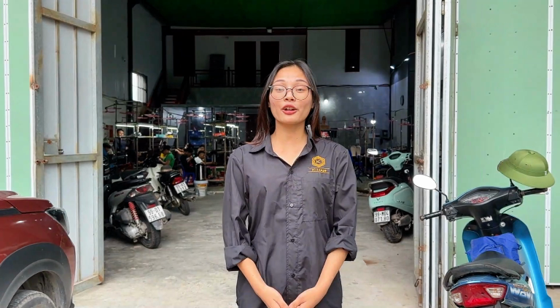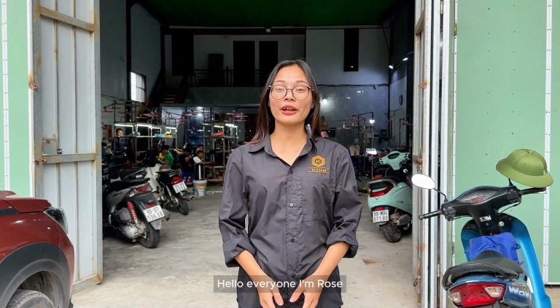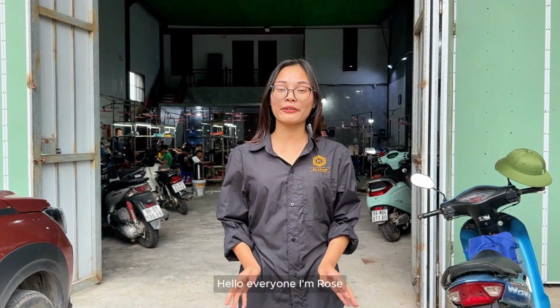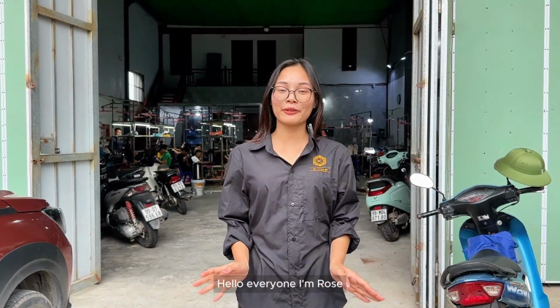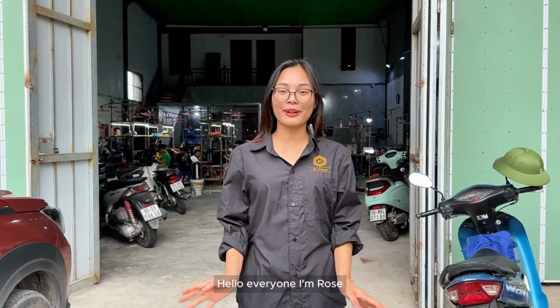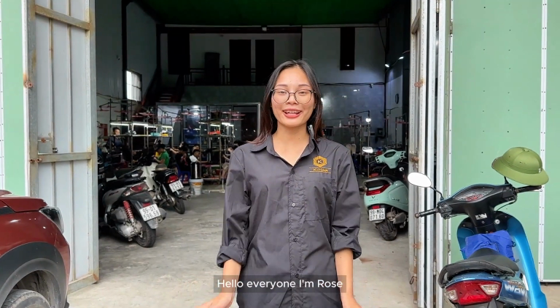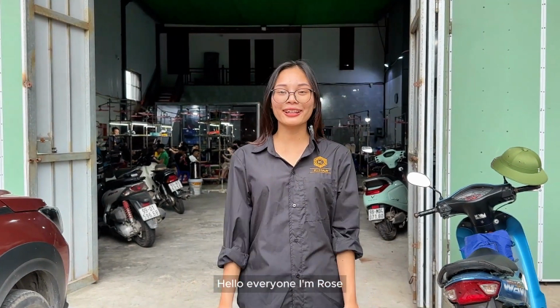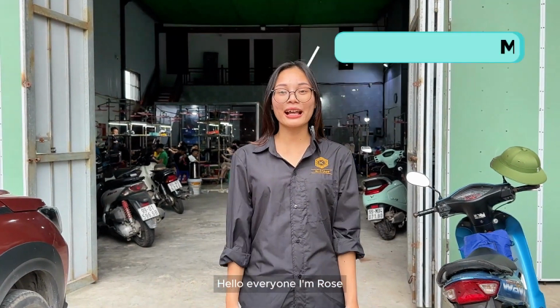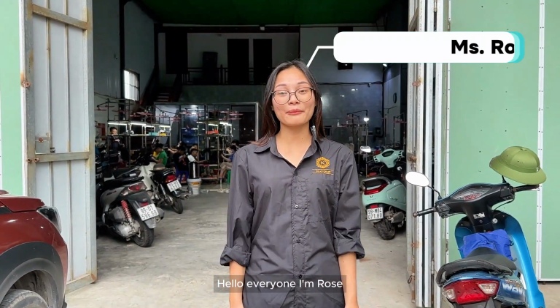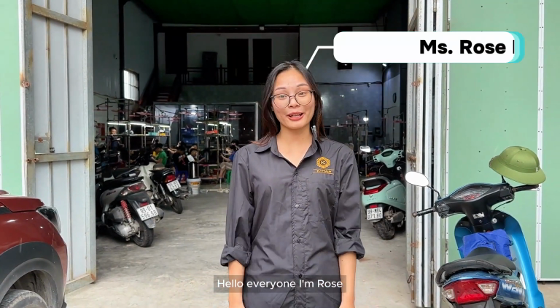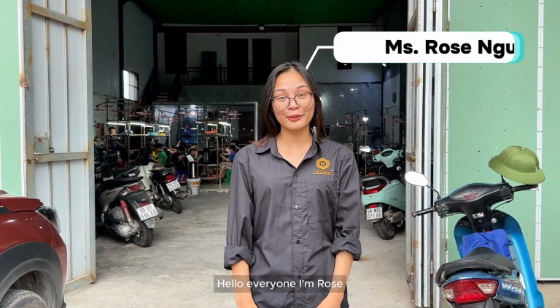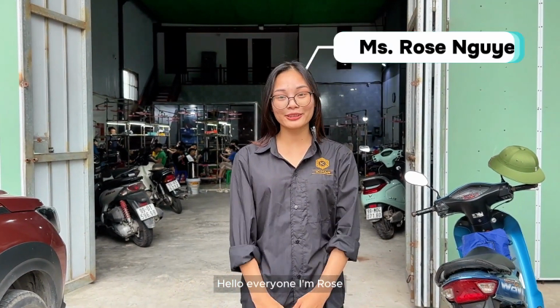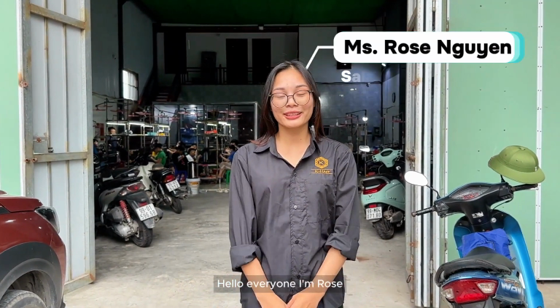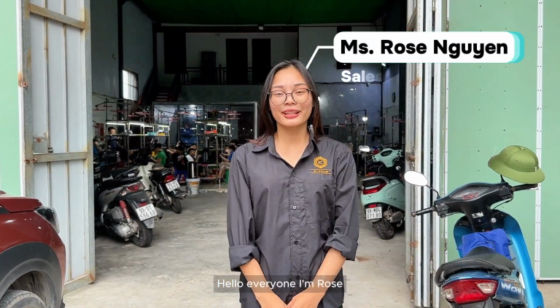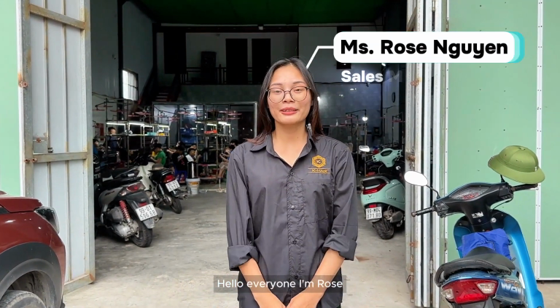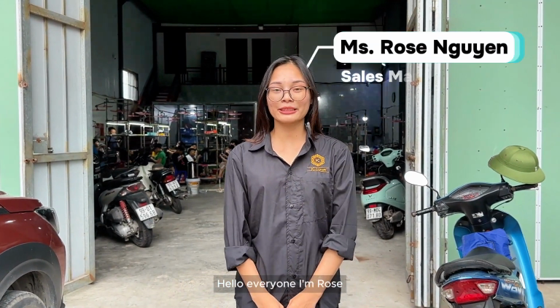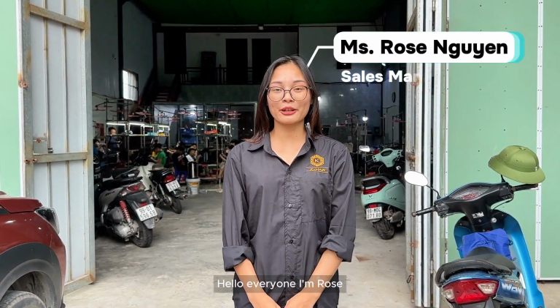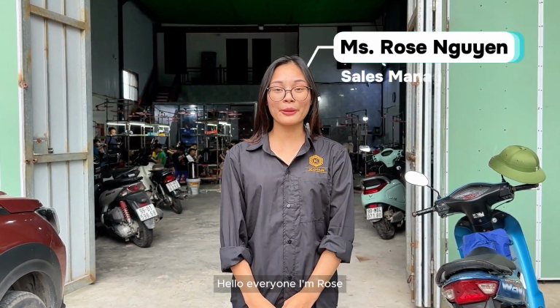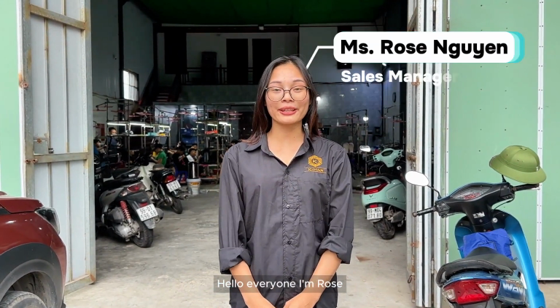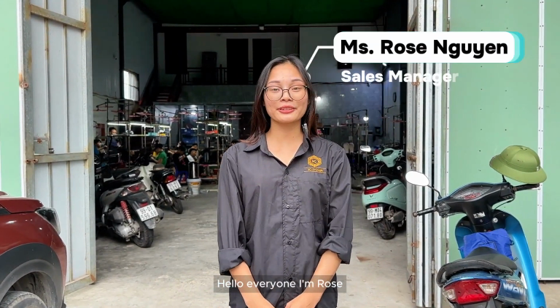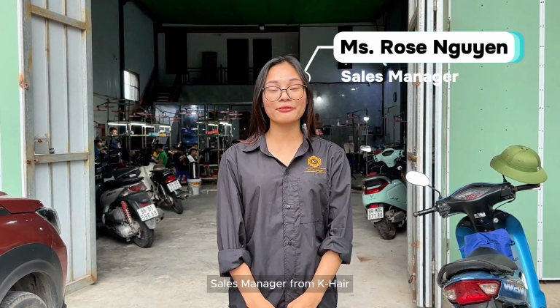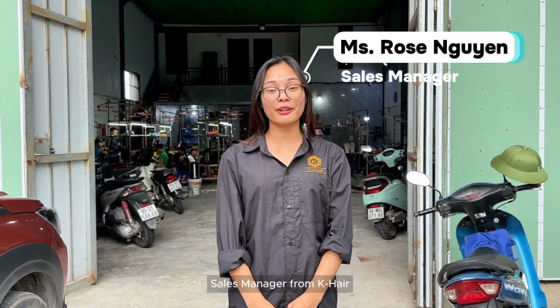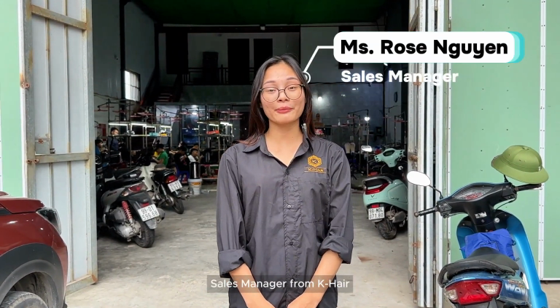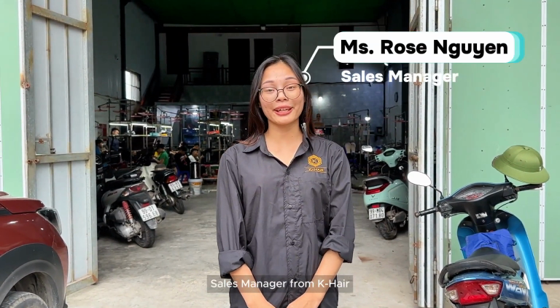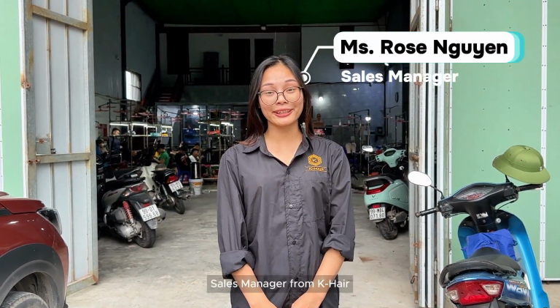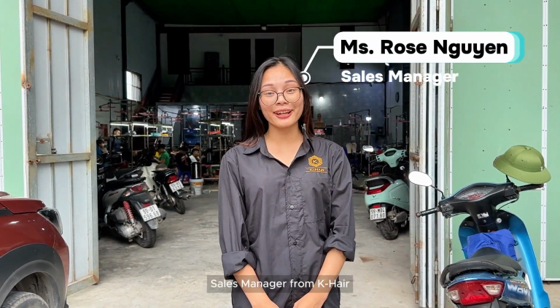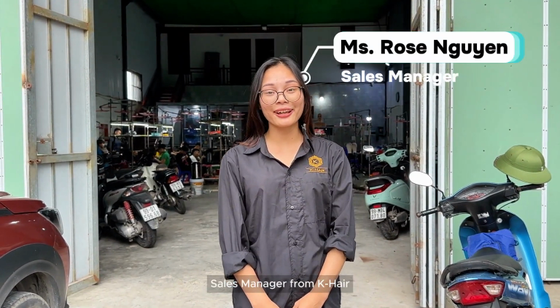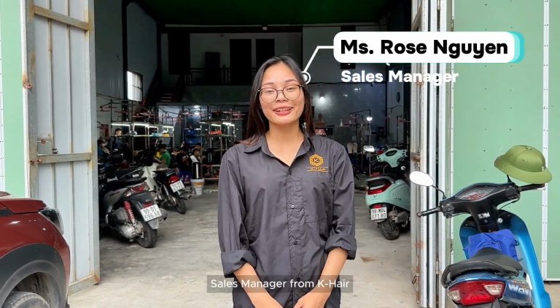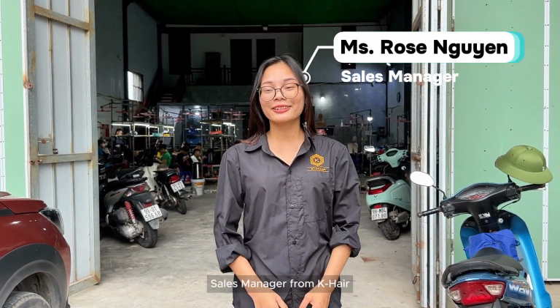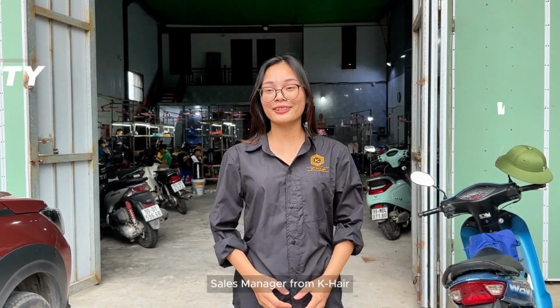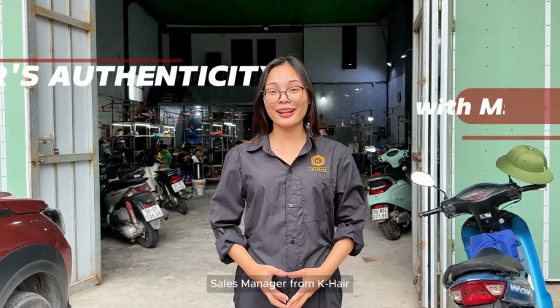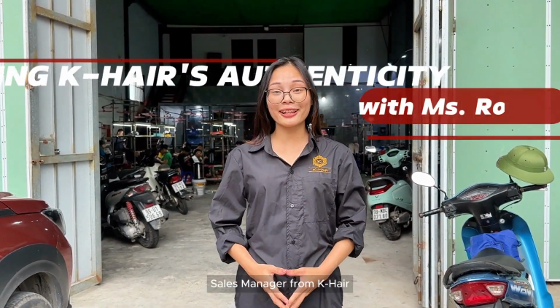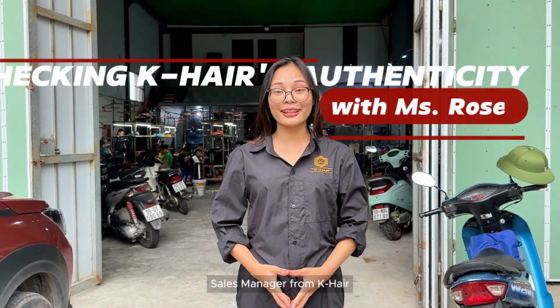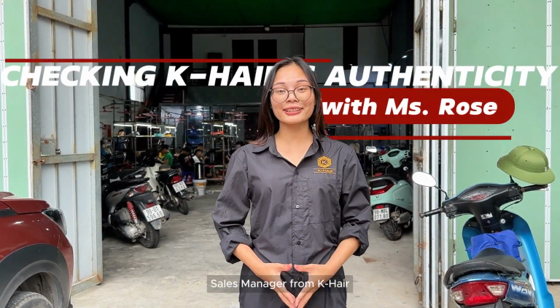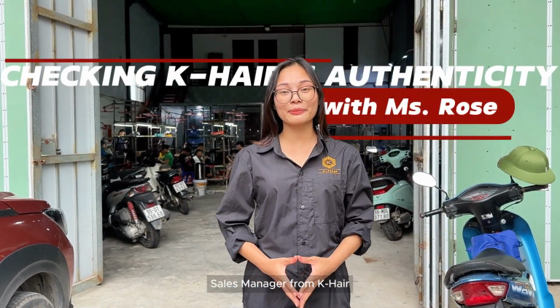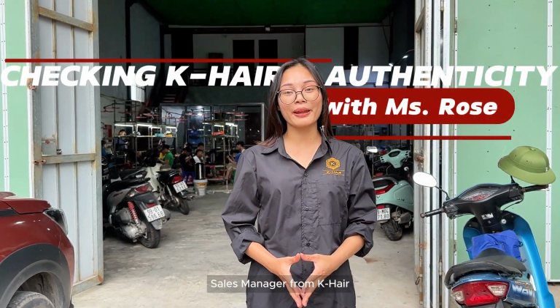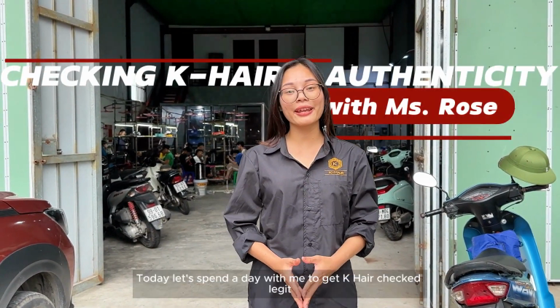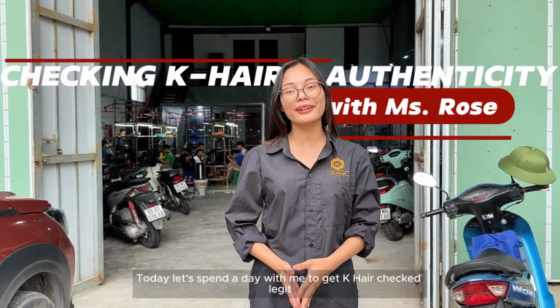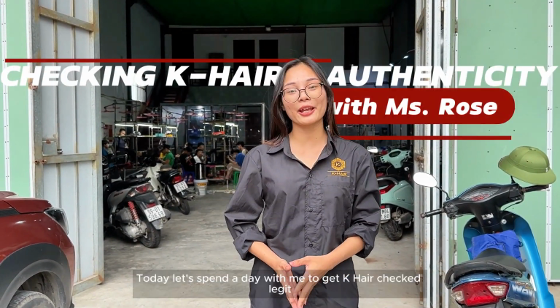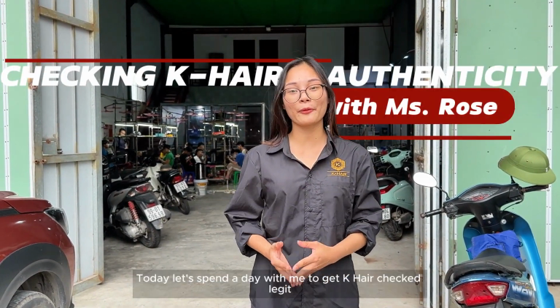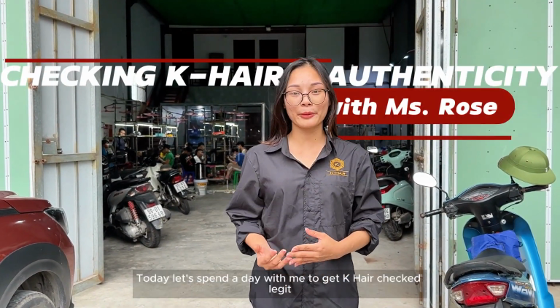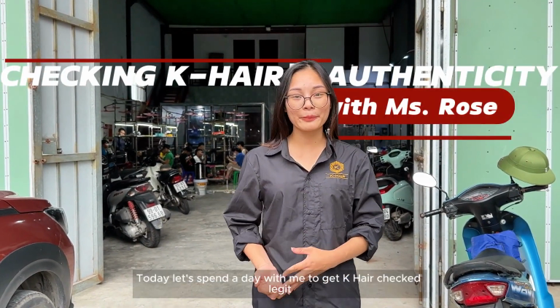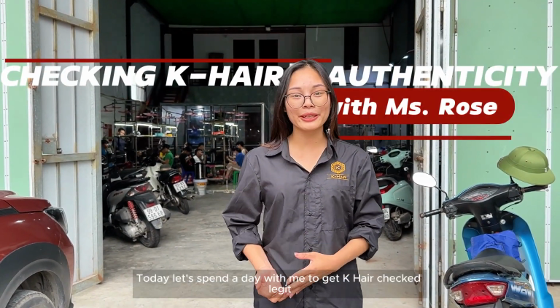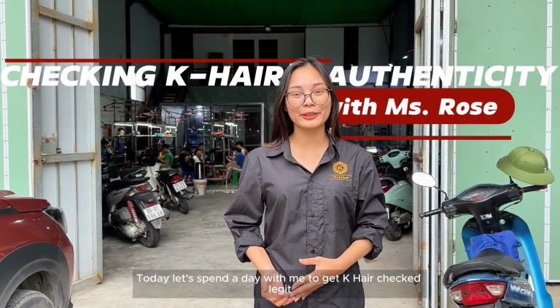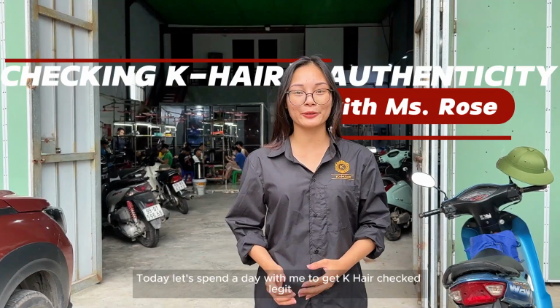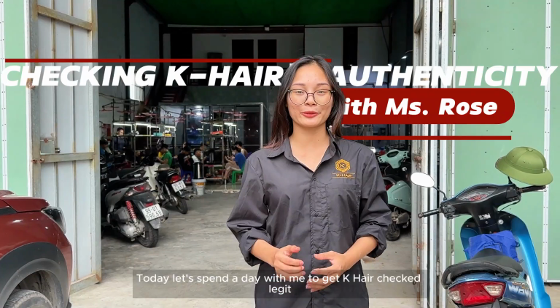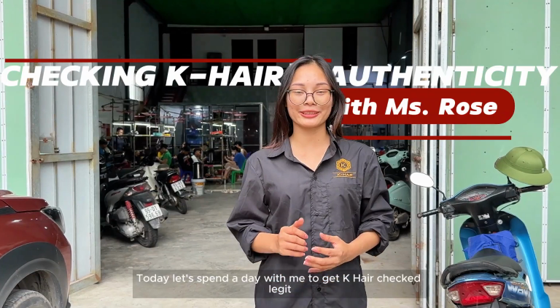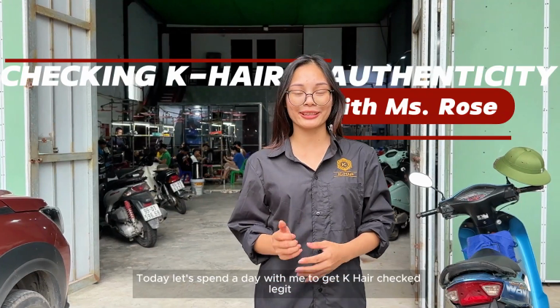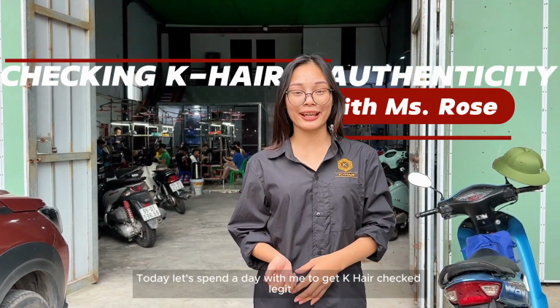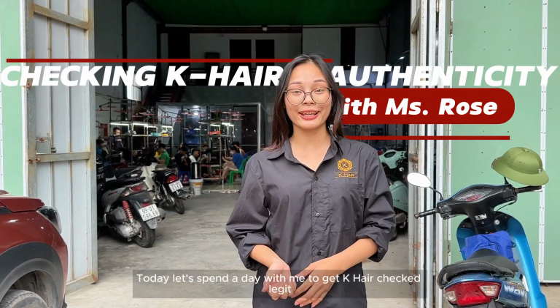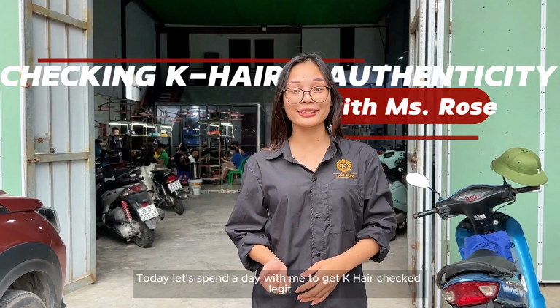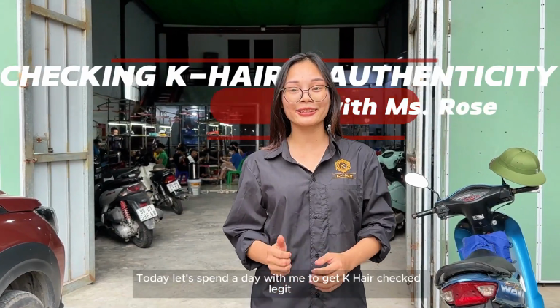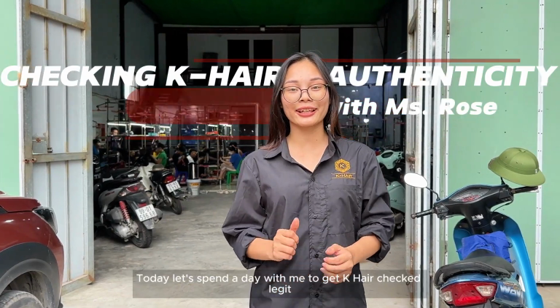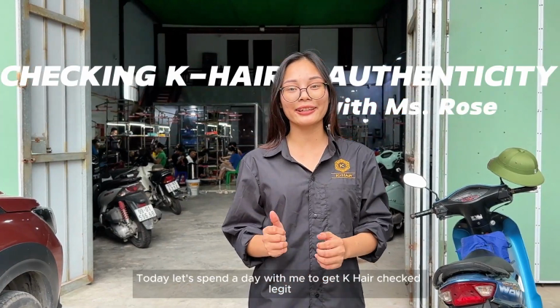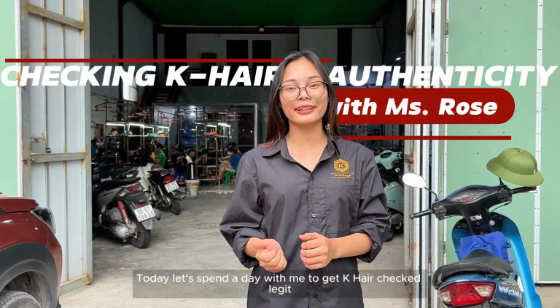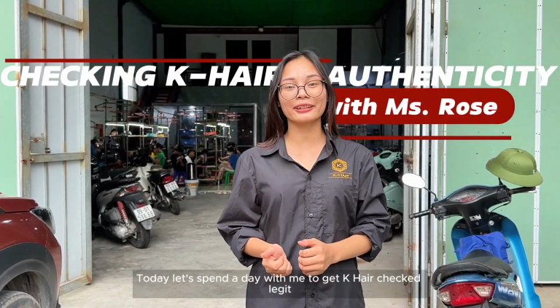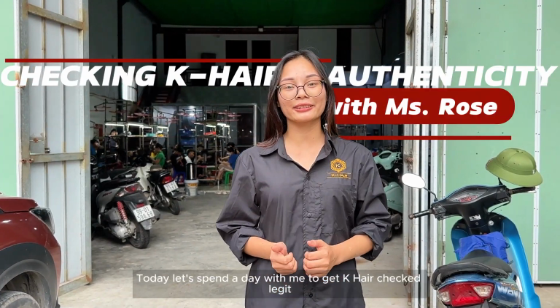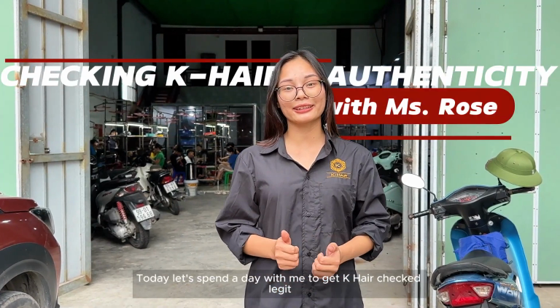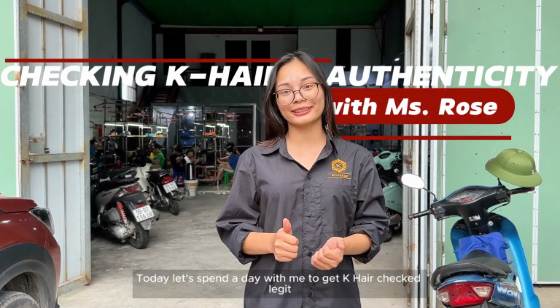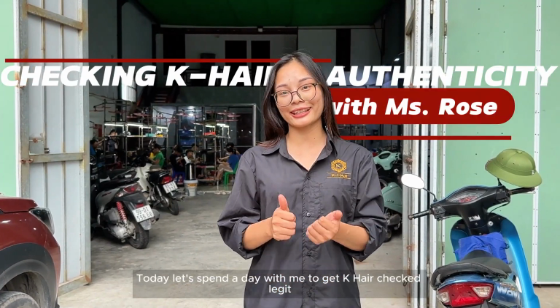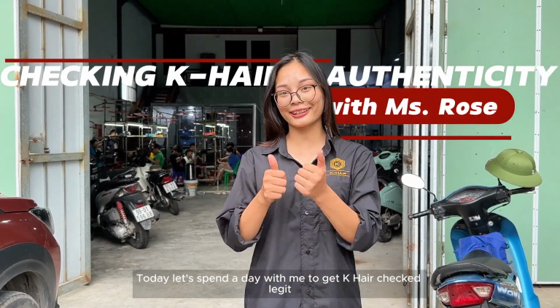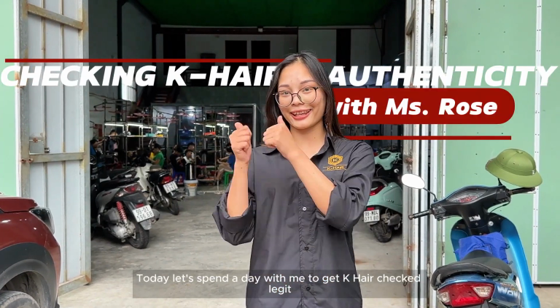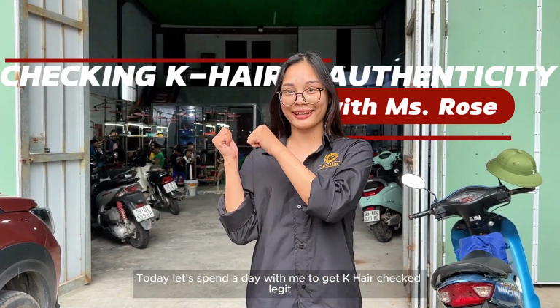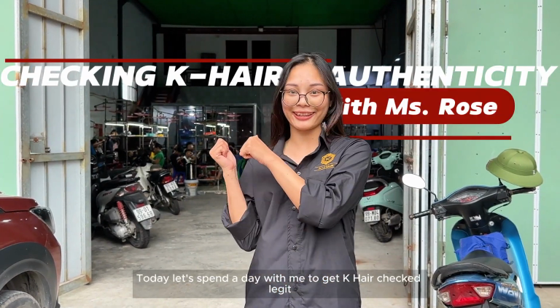Hello everyone, I'm Rose, sales manager from K-Hair. Today, let's spend a day with me to get K-Hair checked legit.